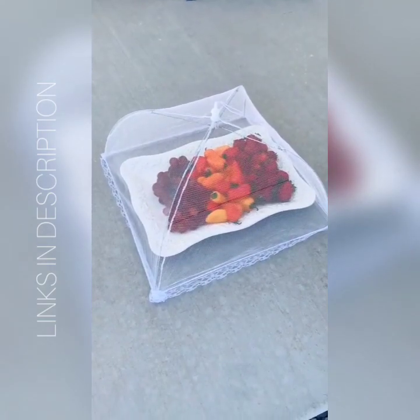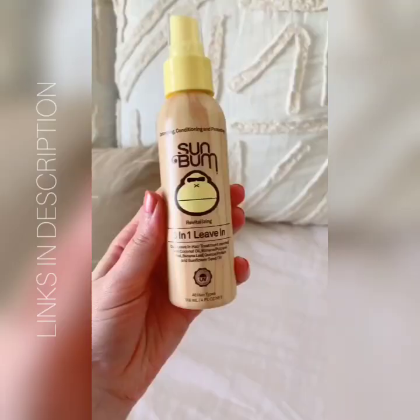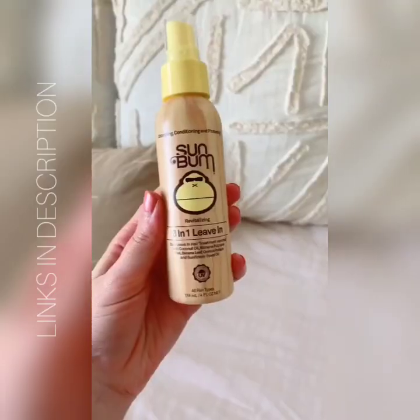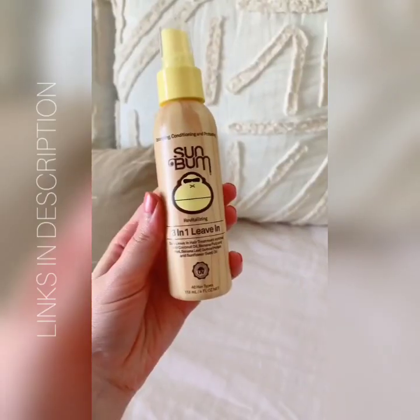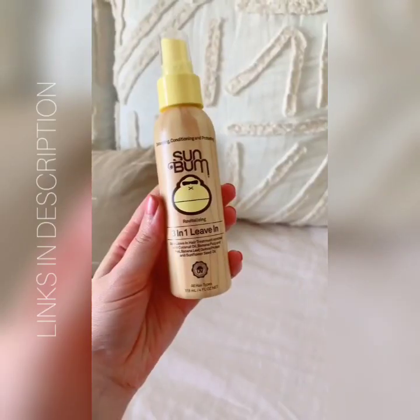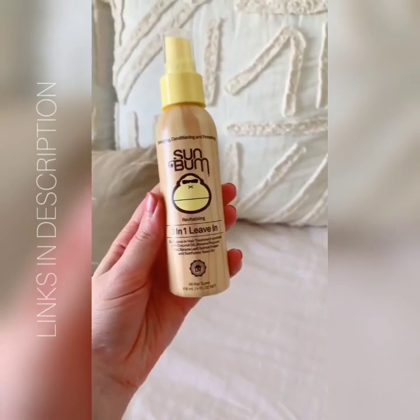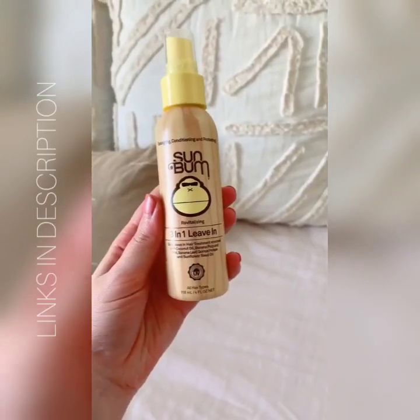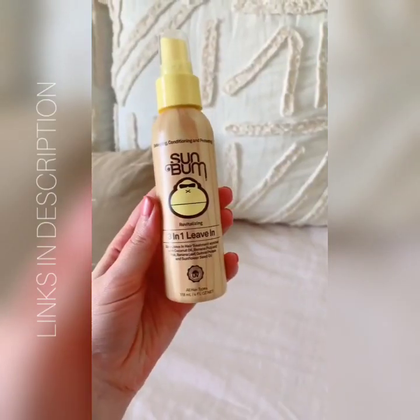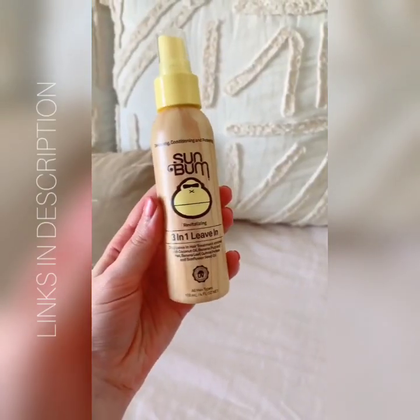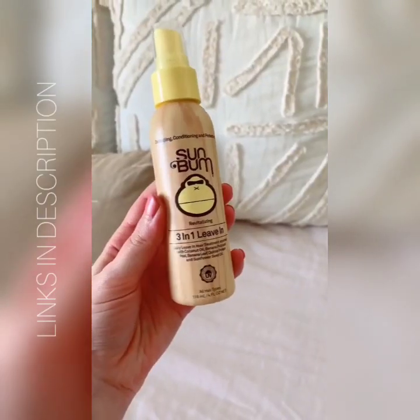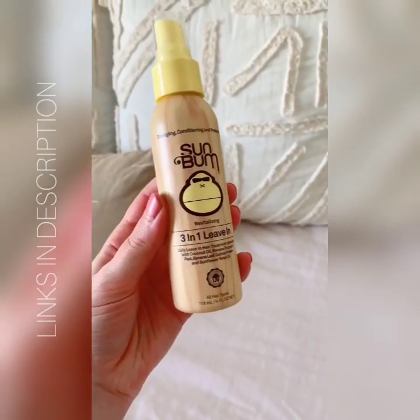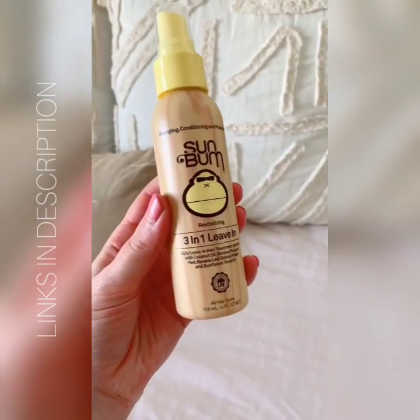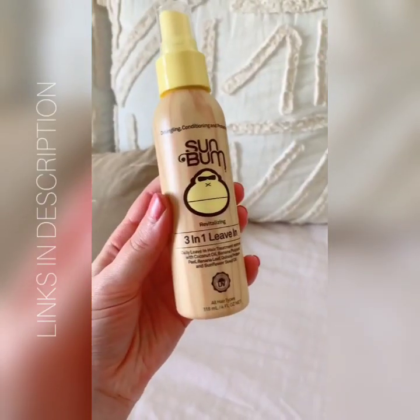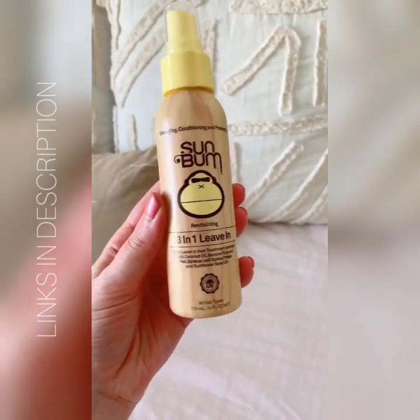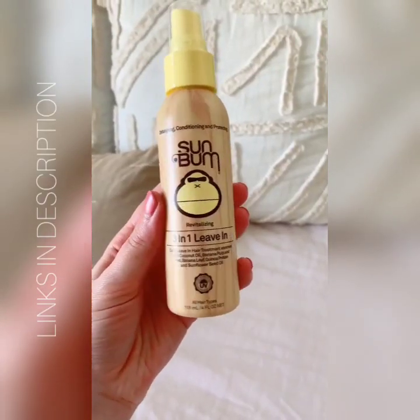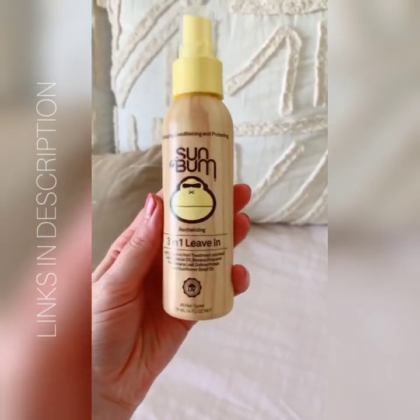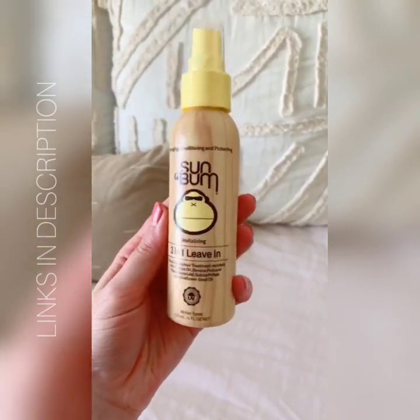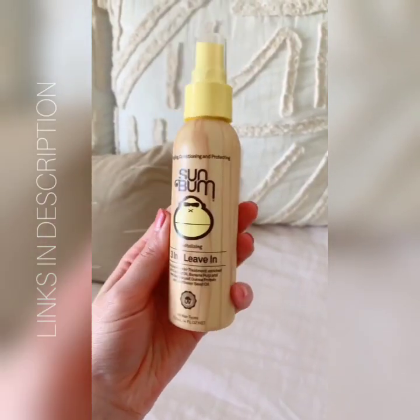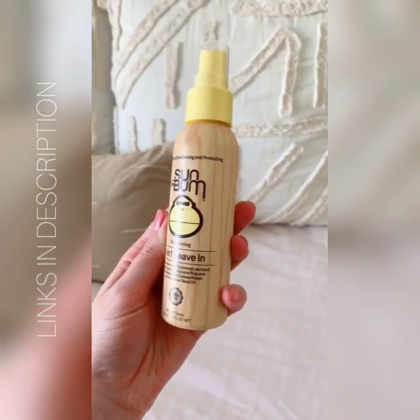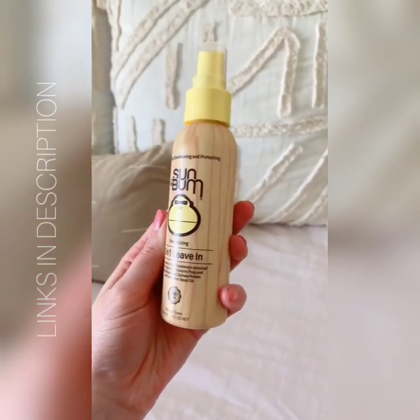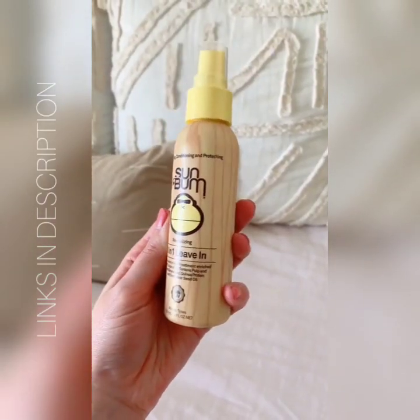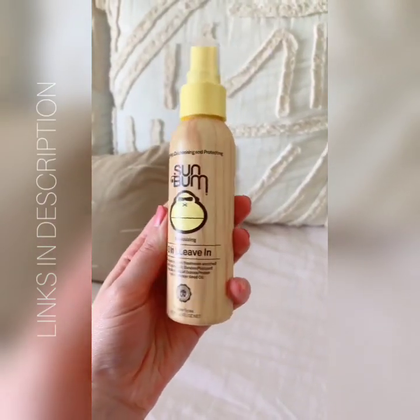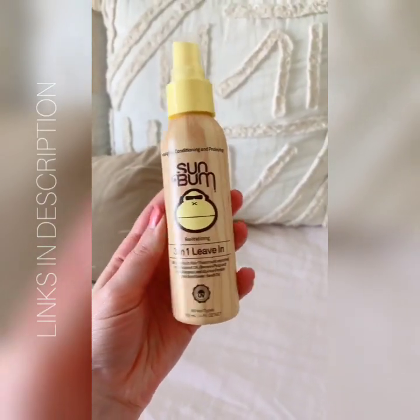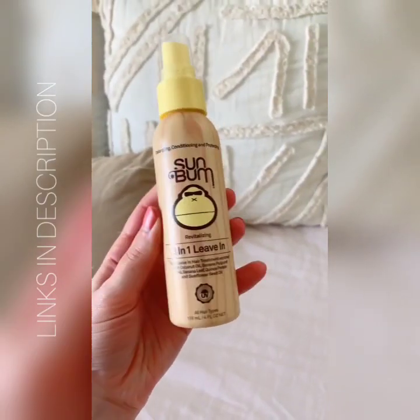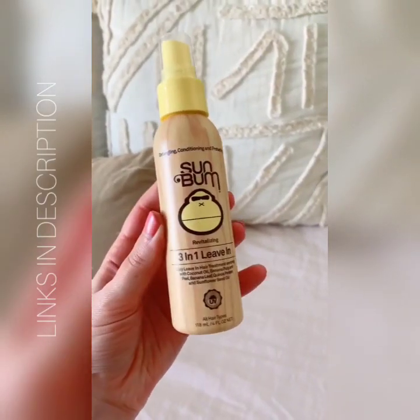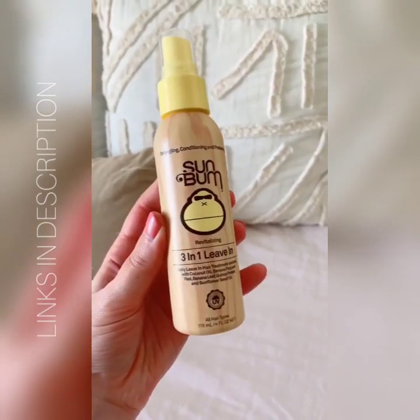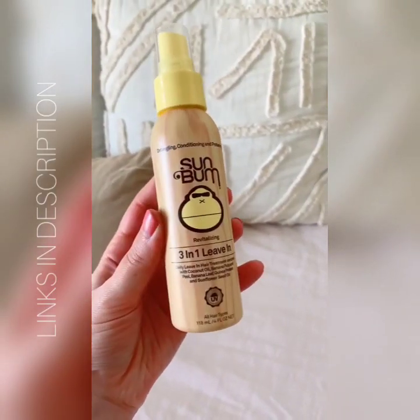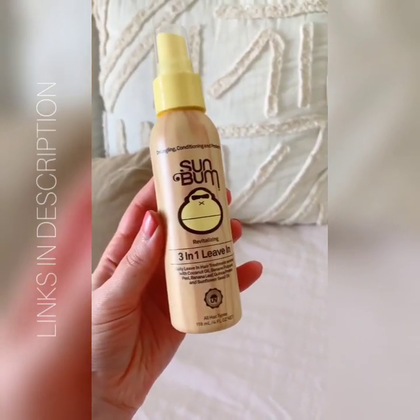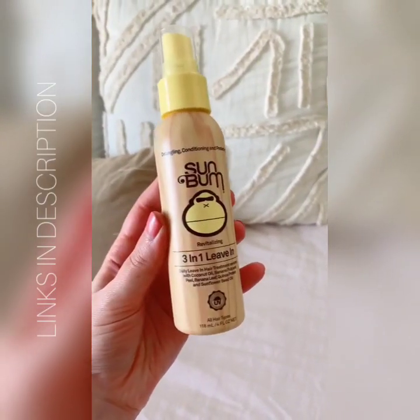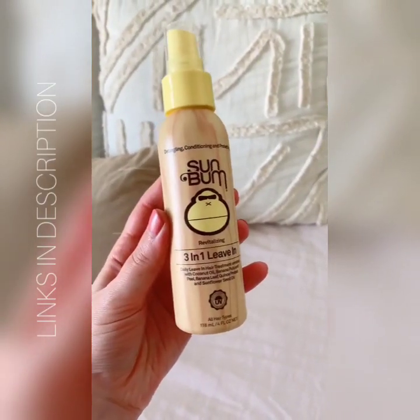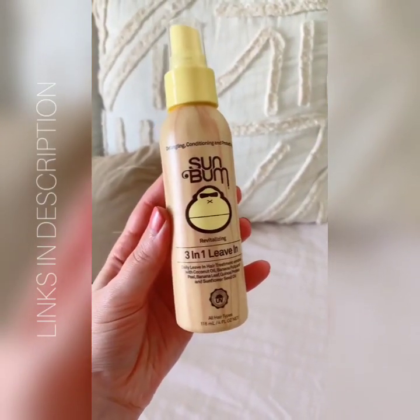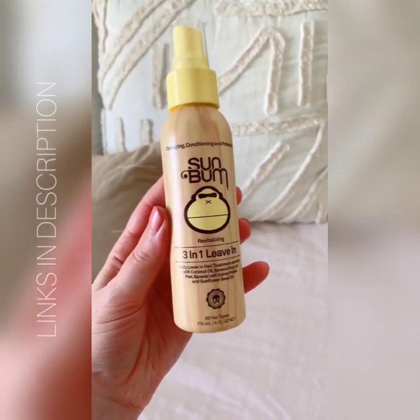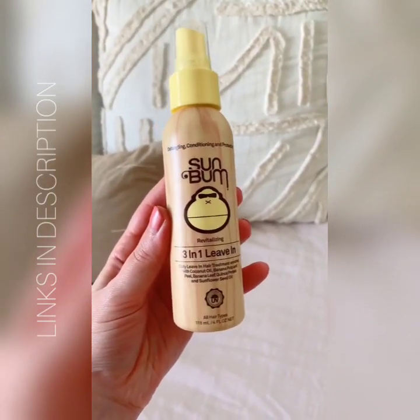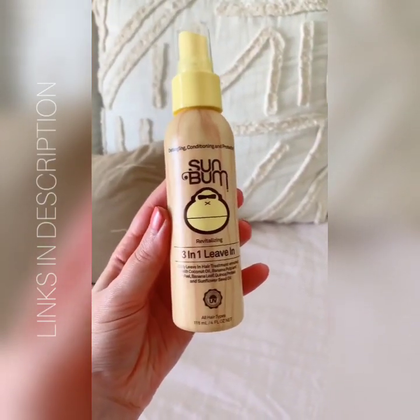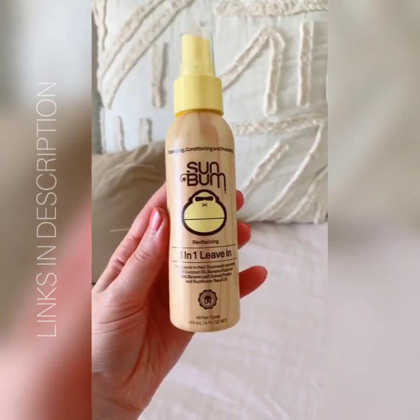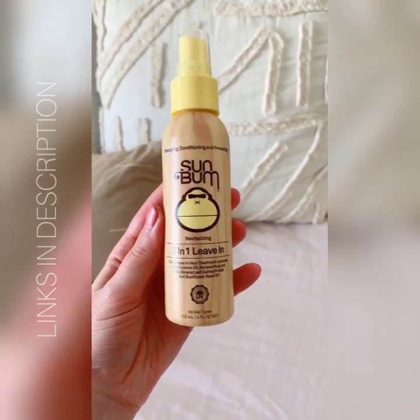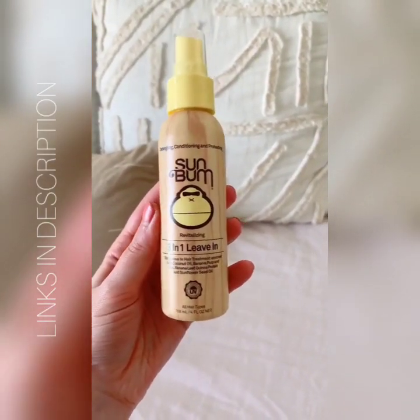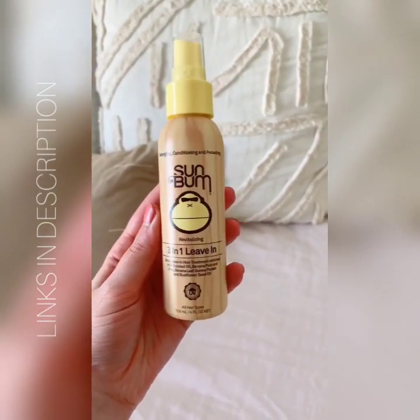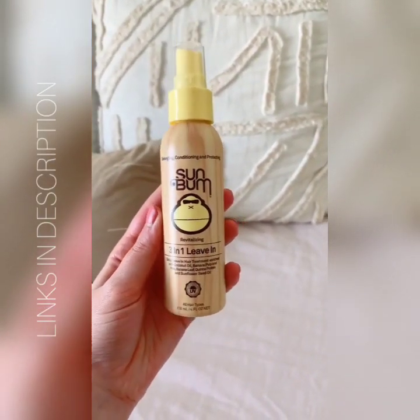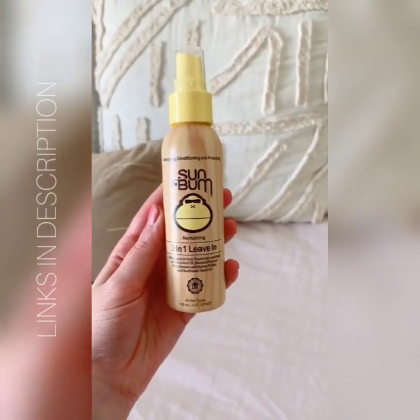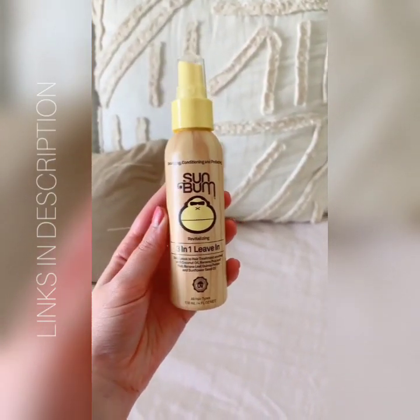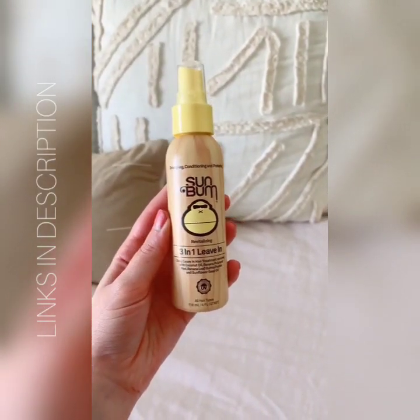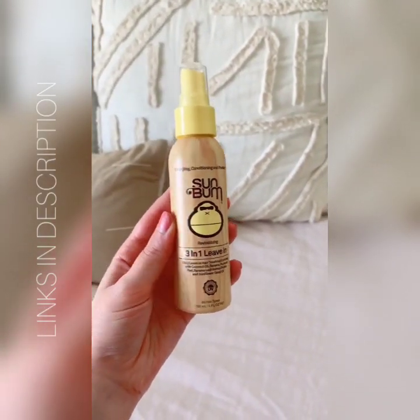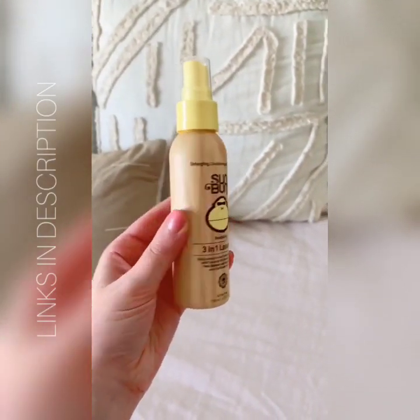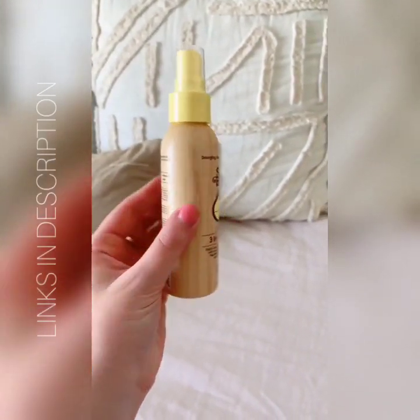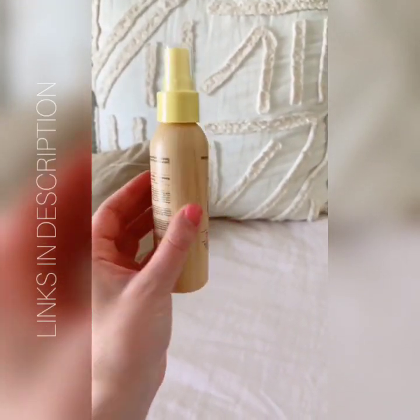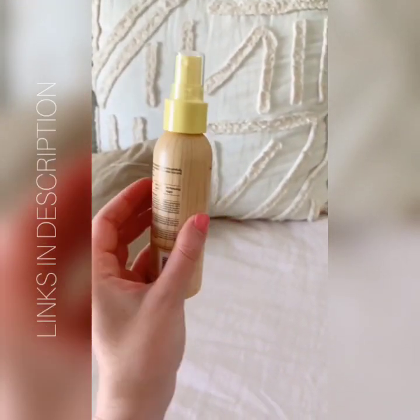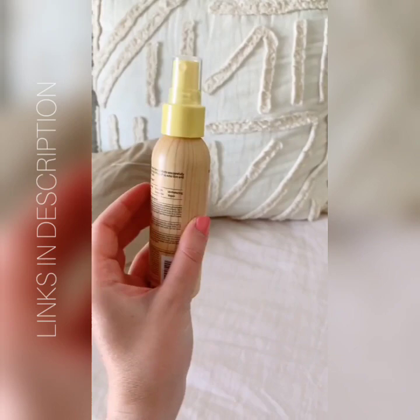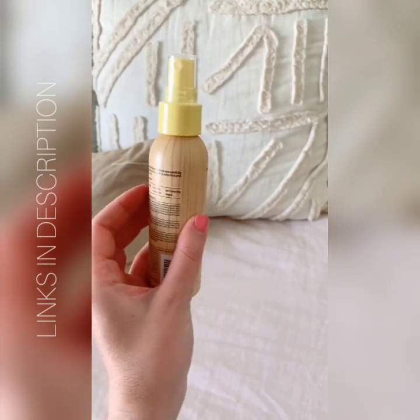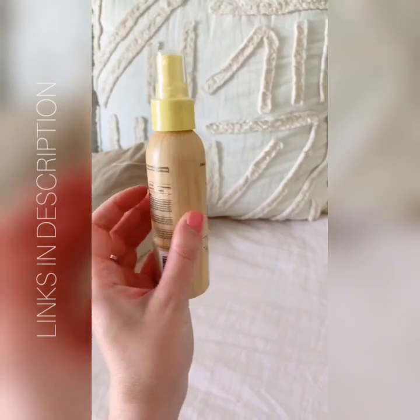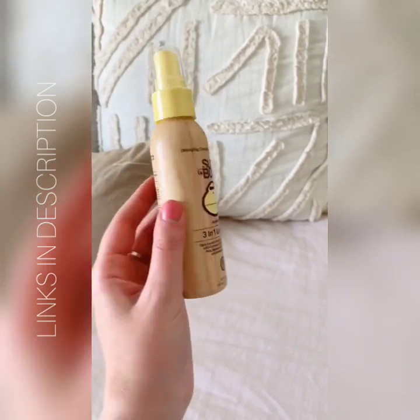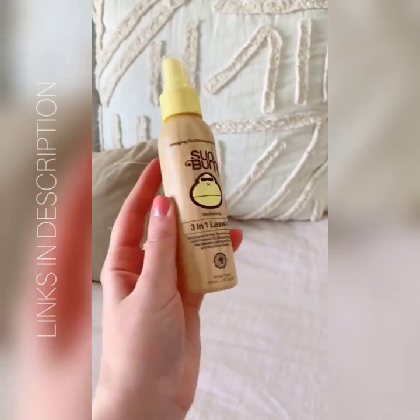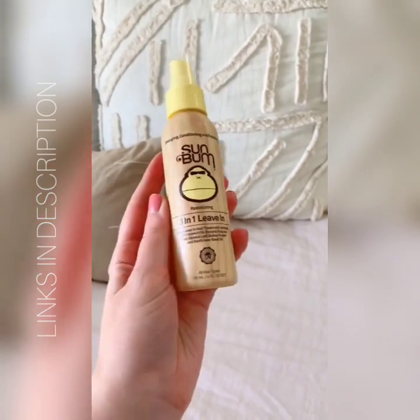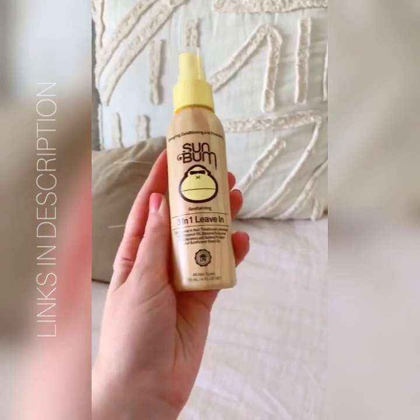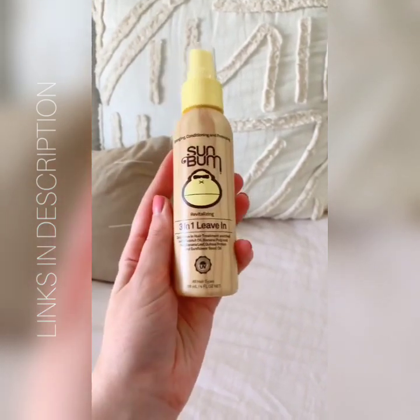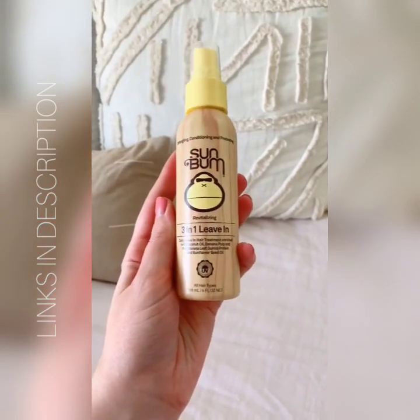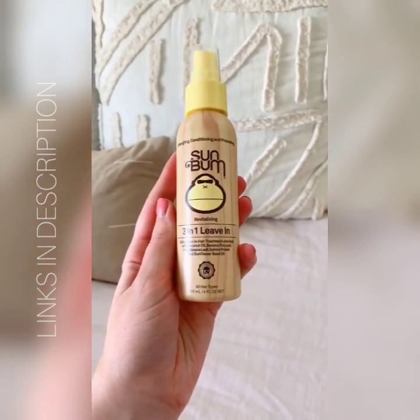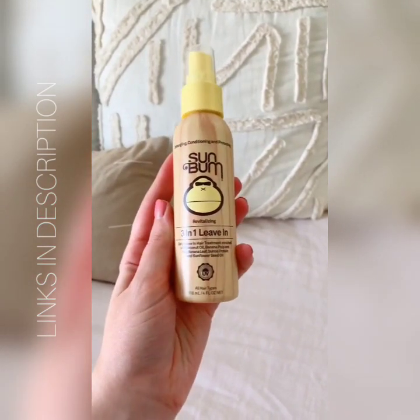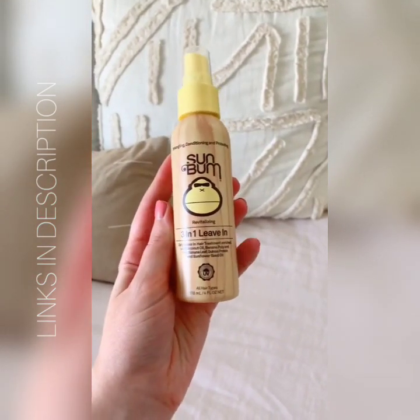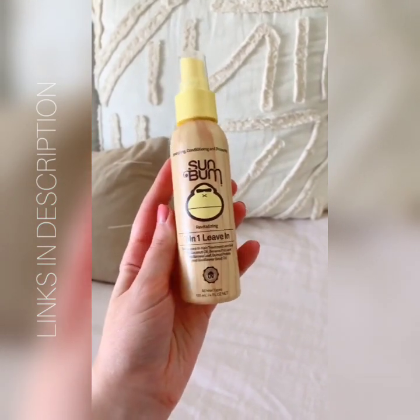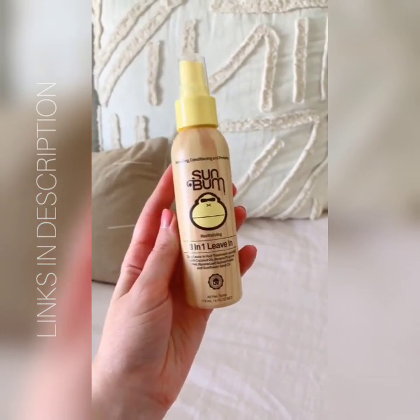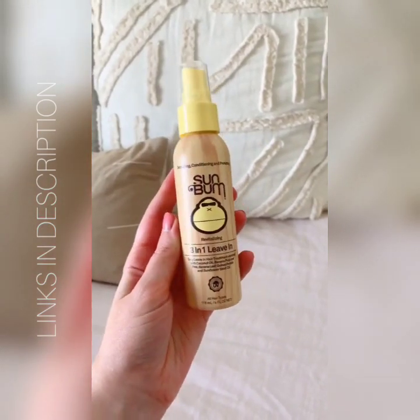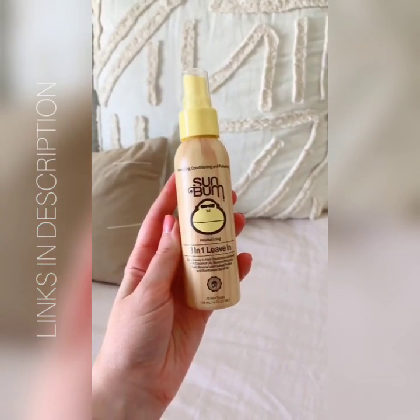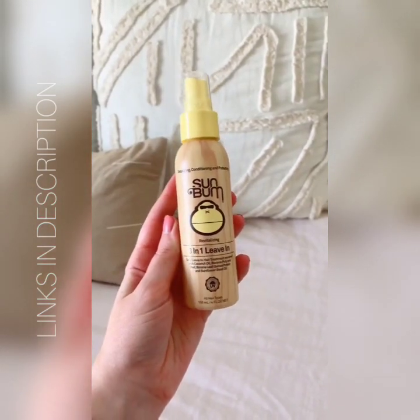This three-in-one leave-in conditioner is awesome for detangling your hair, especially if you're going to the beach and pool a lot, and it leaves it nice and soft and silky.